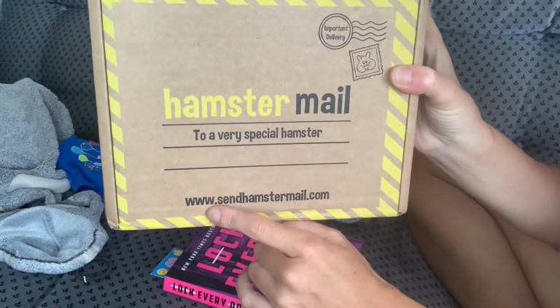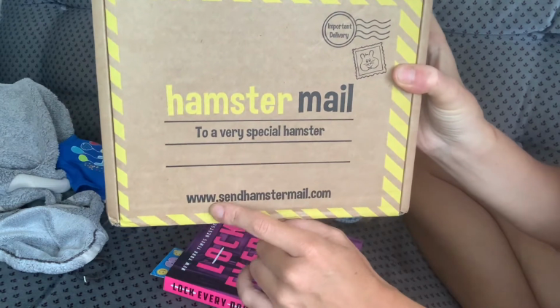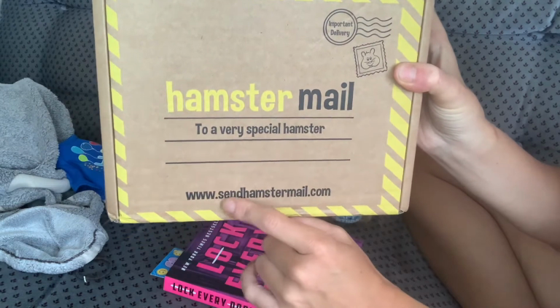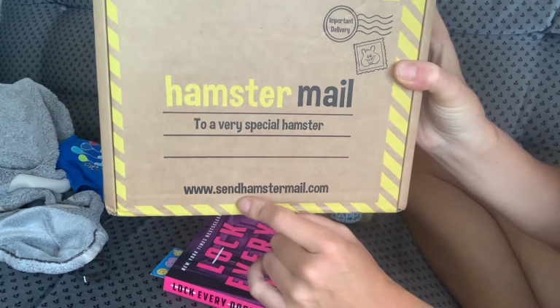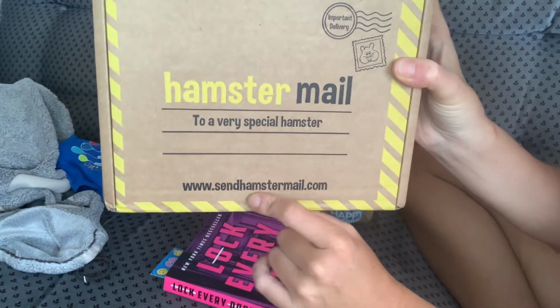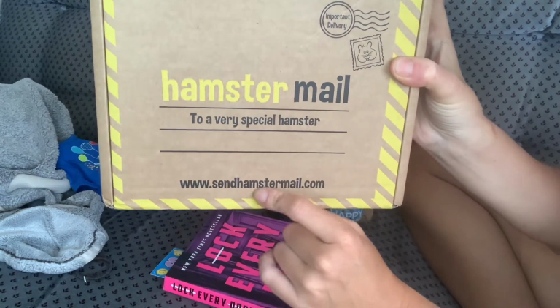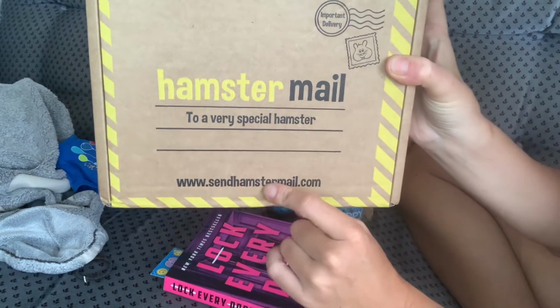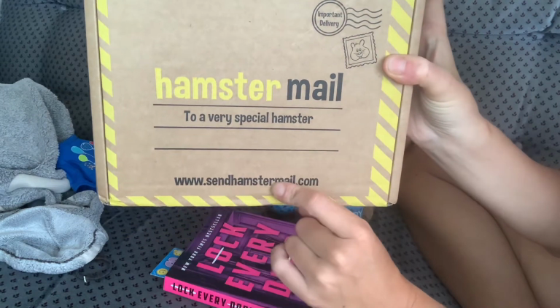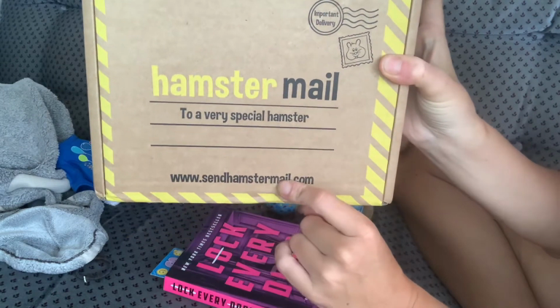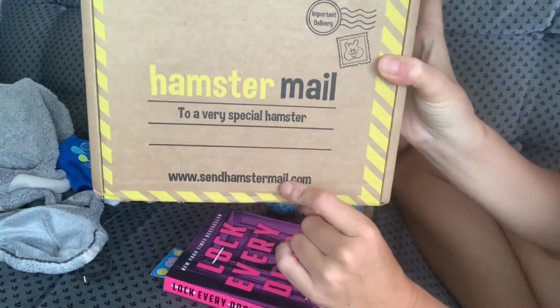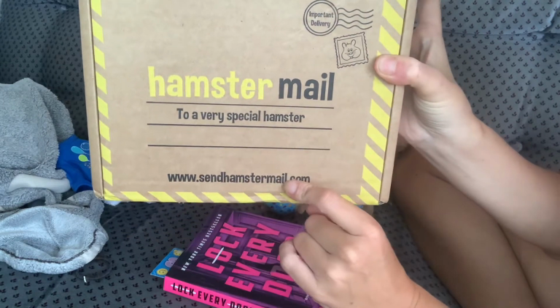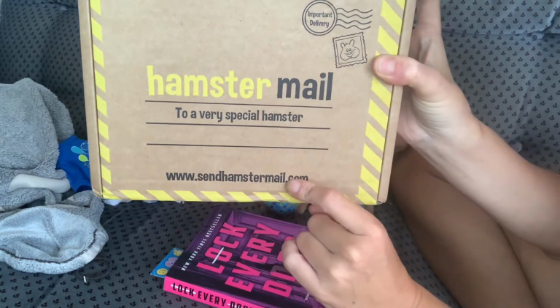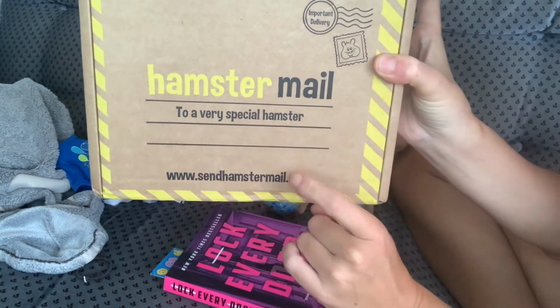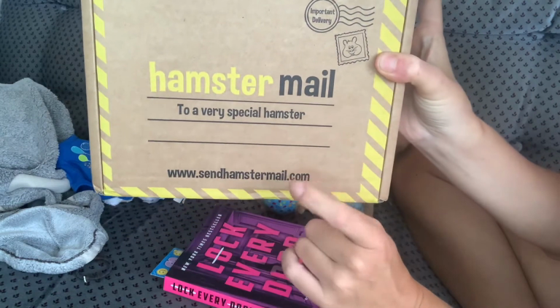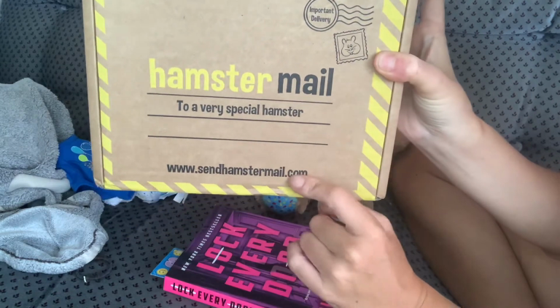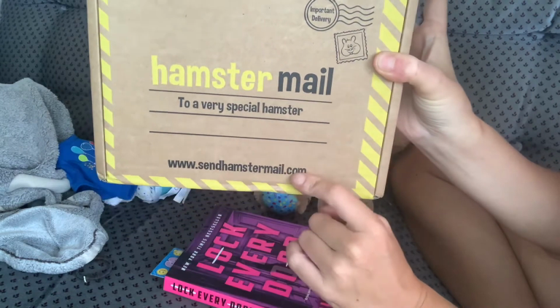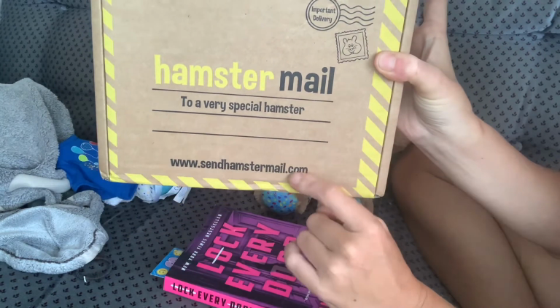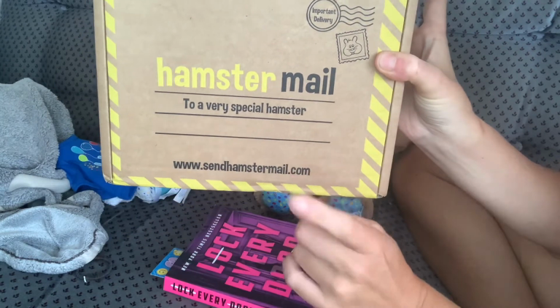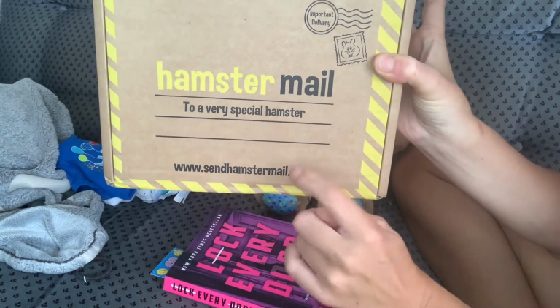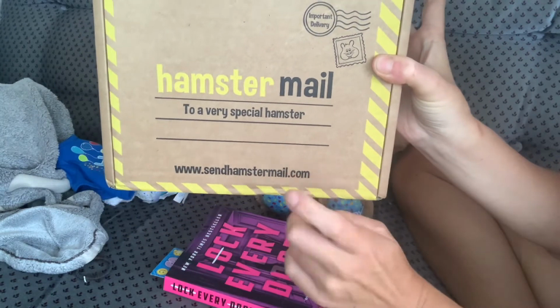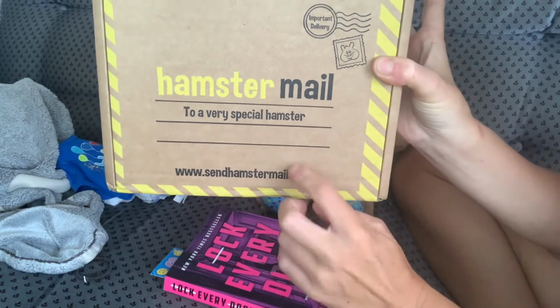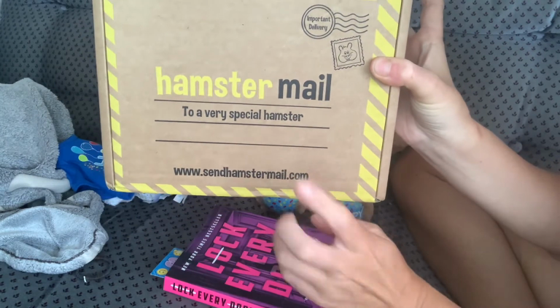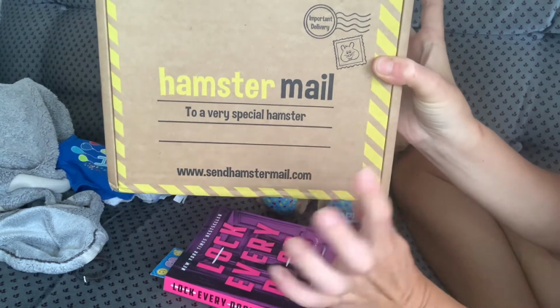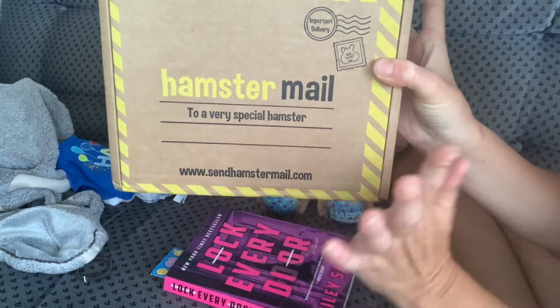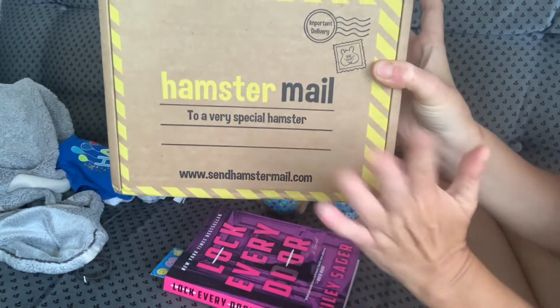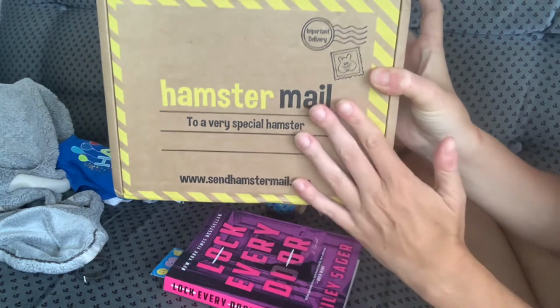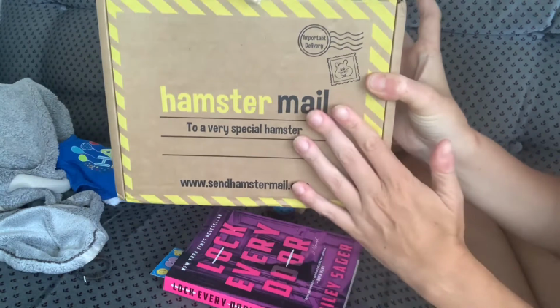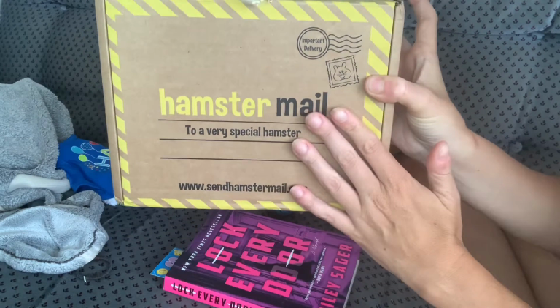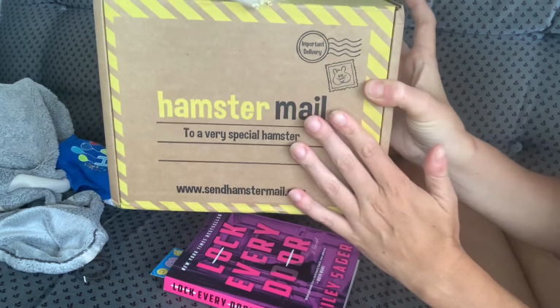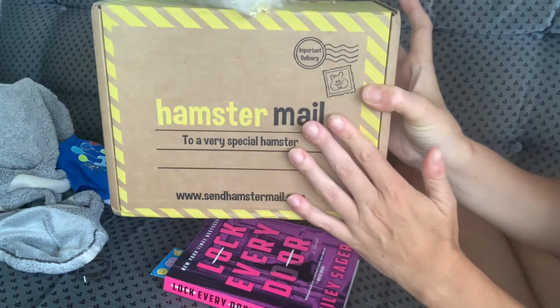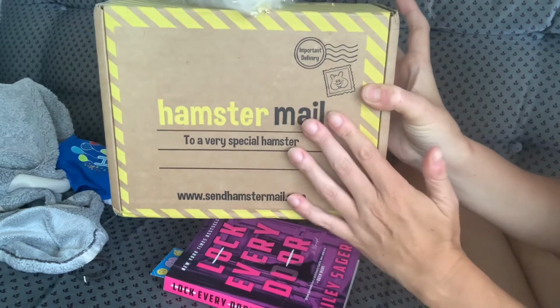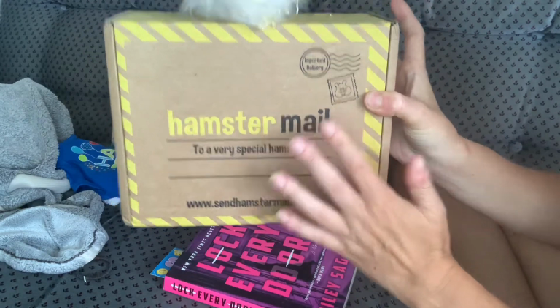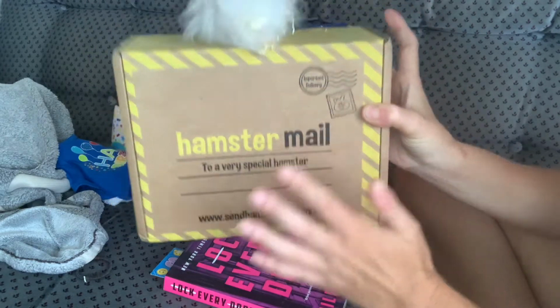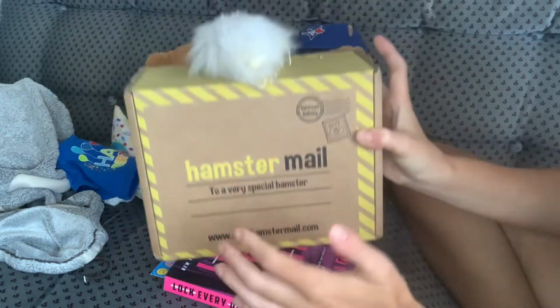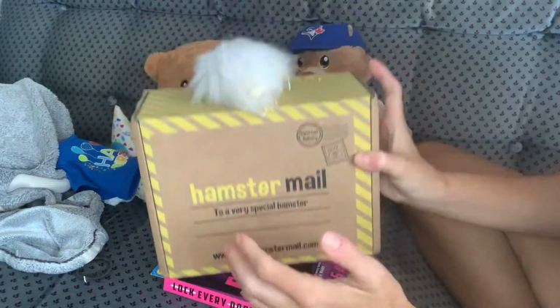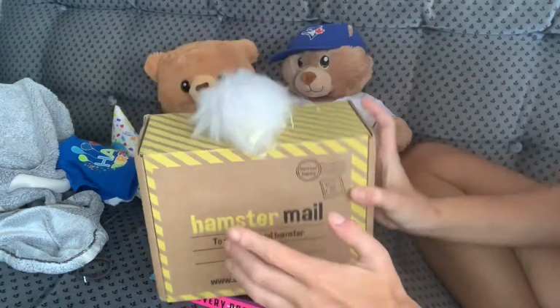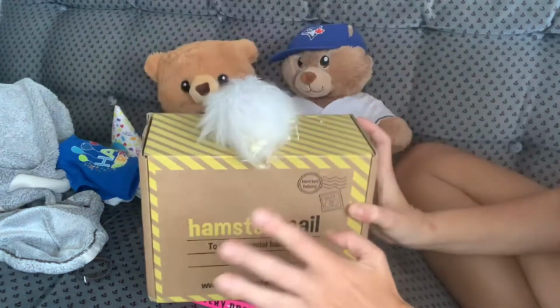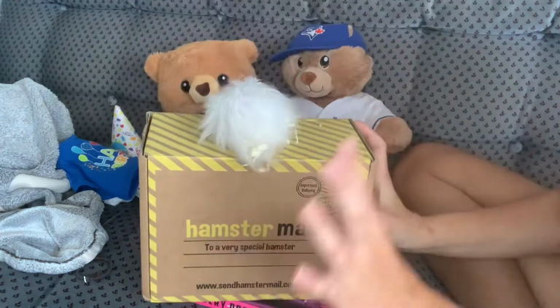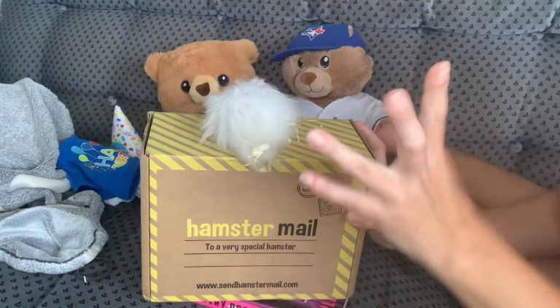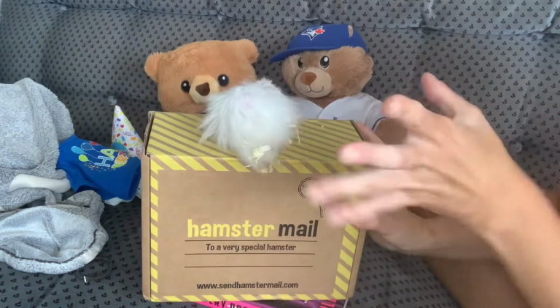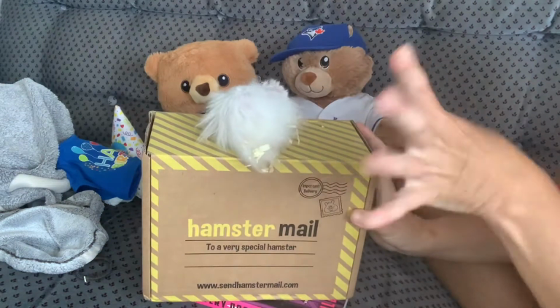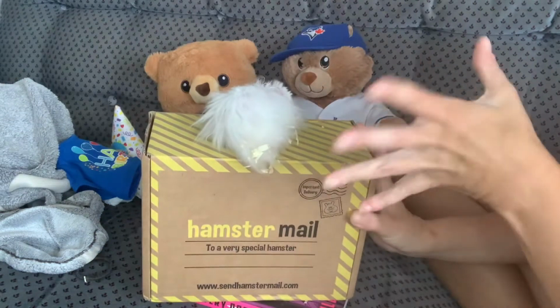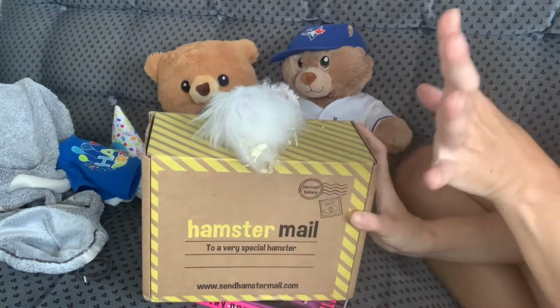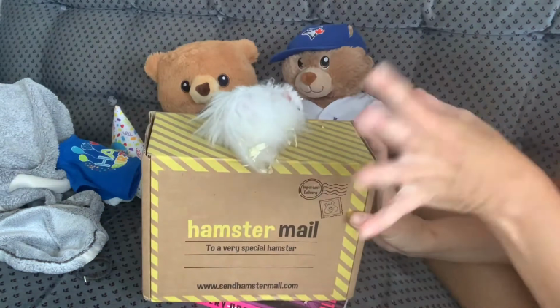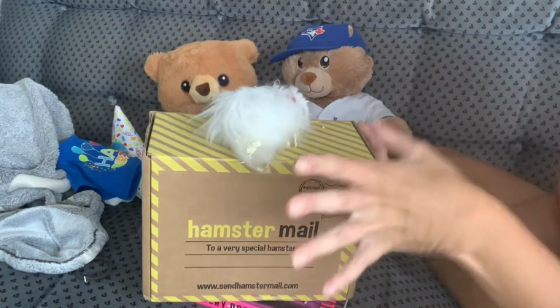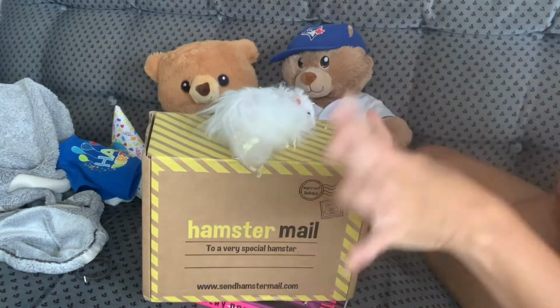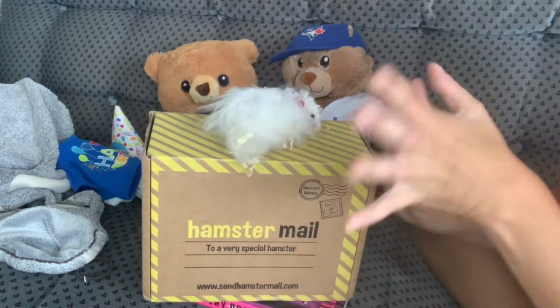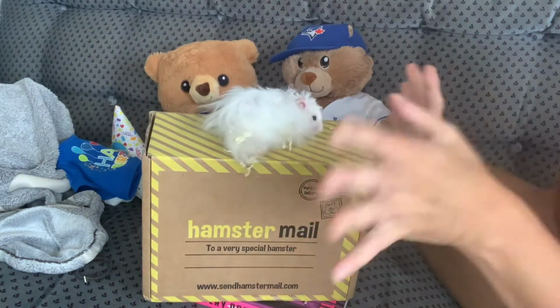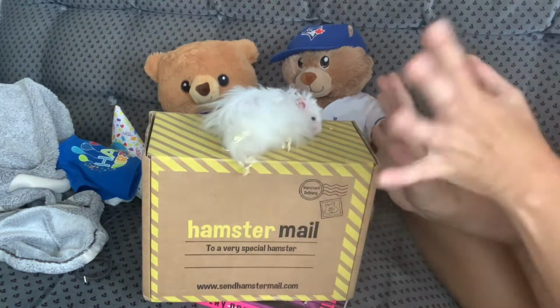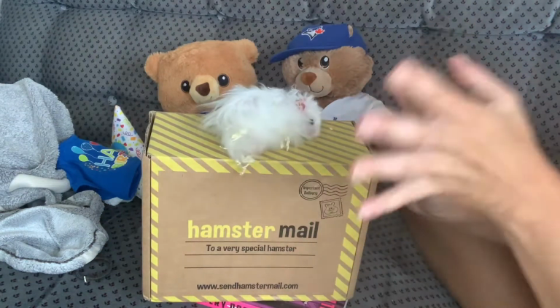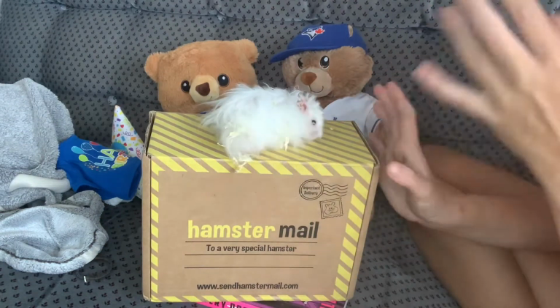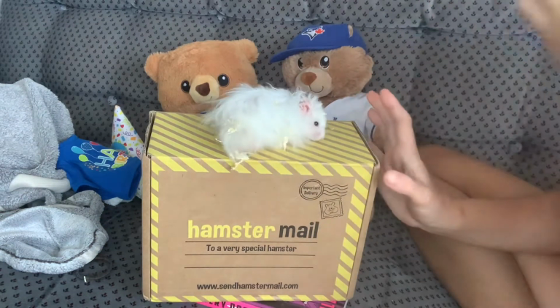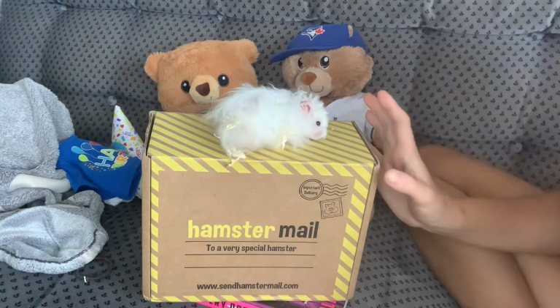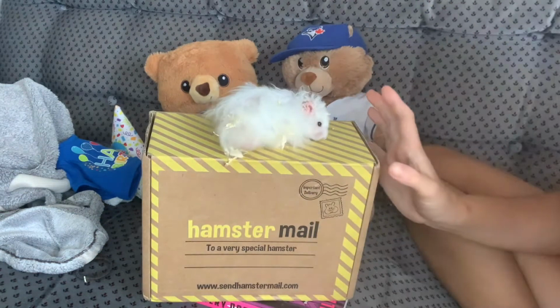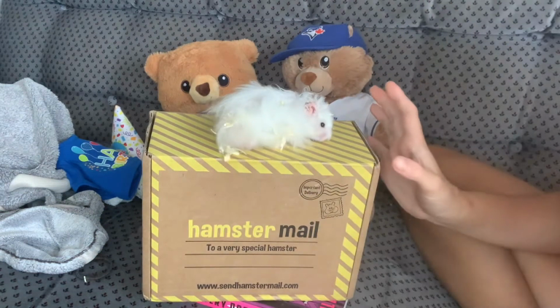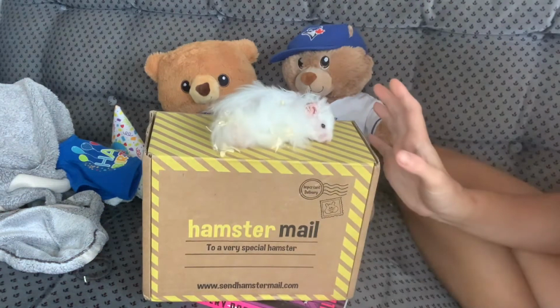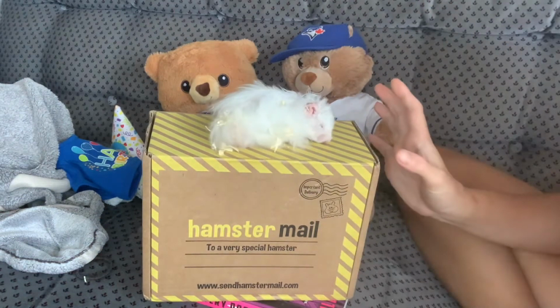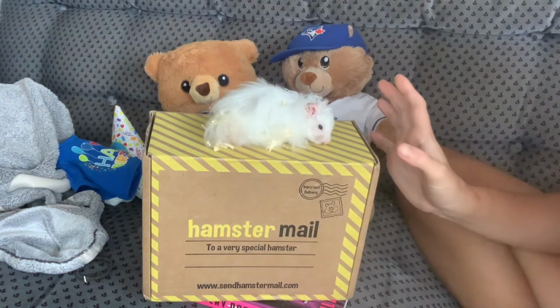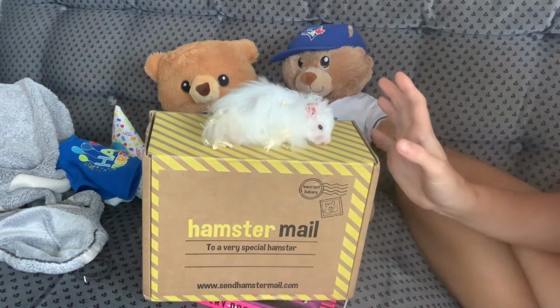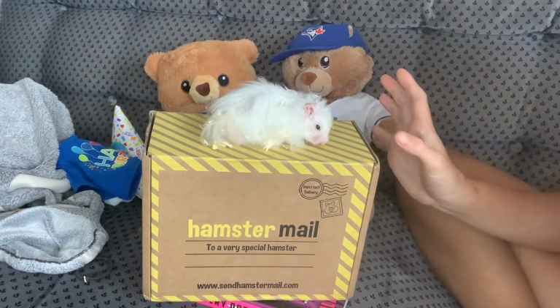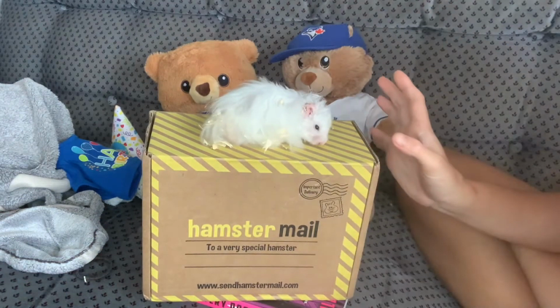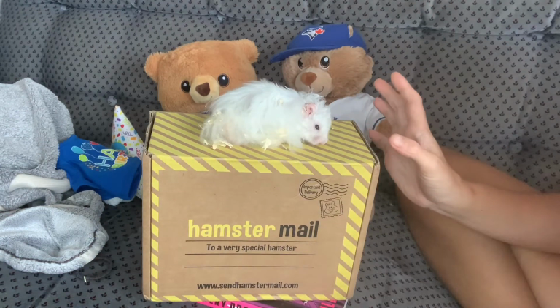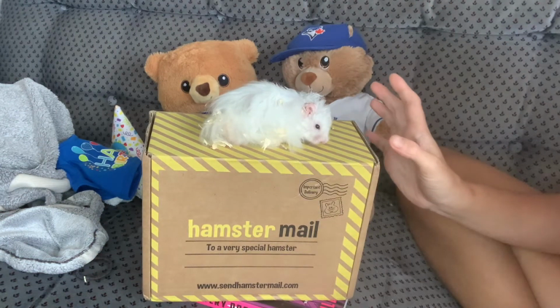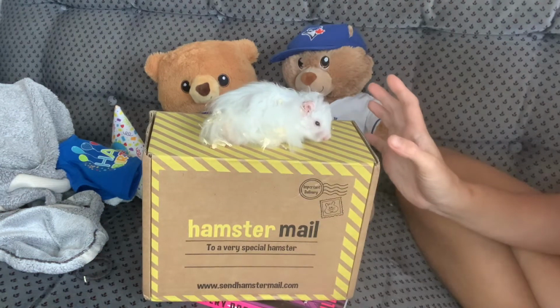www.sendhamstermail.com — we always put that in the description. It's about $35 a month, Canadian.